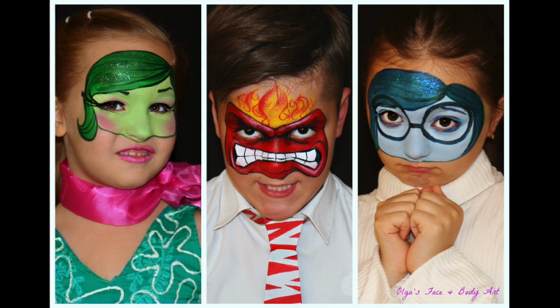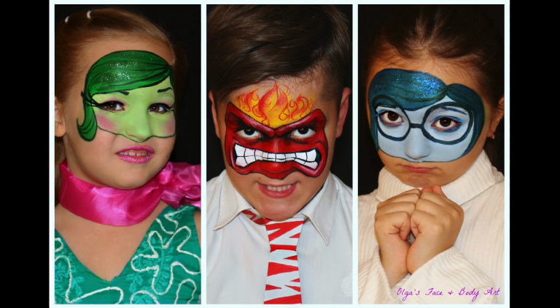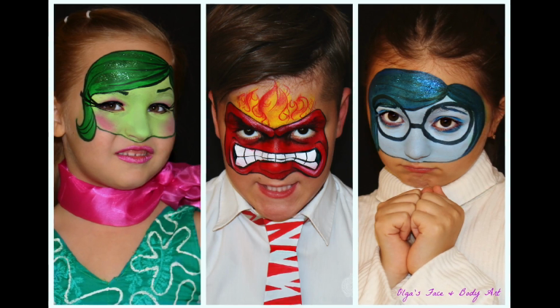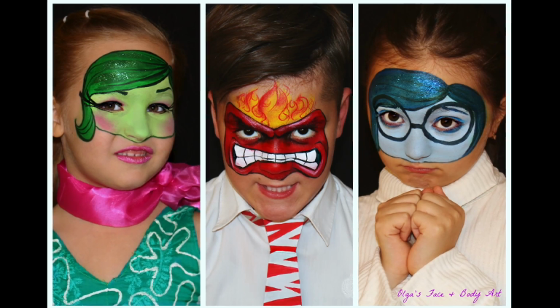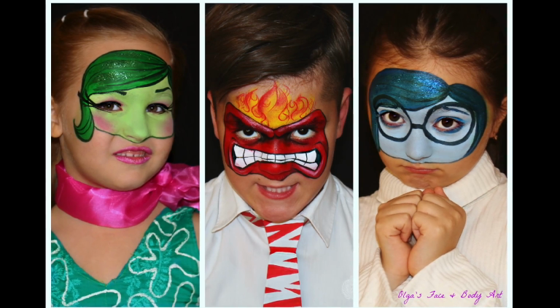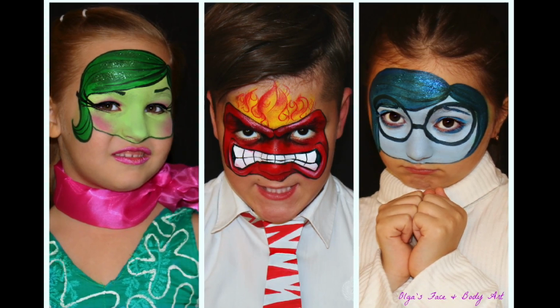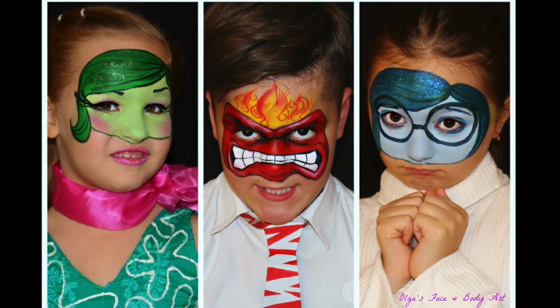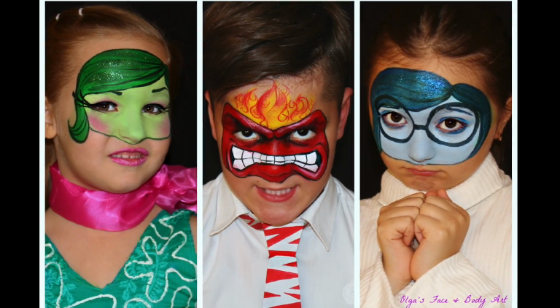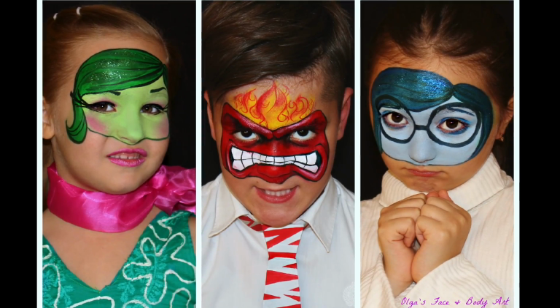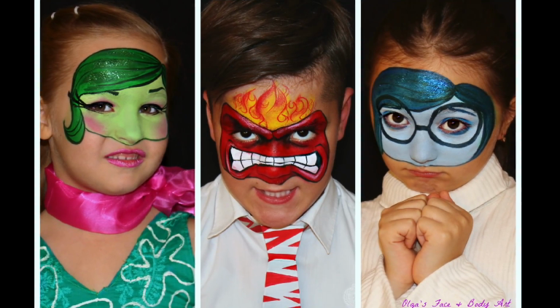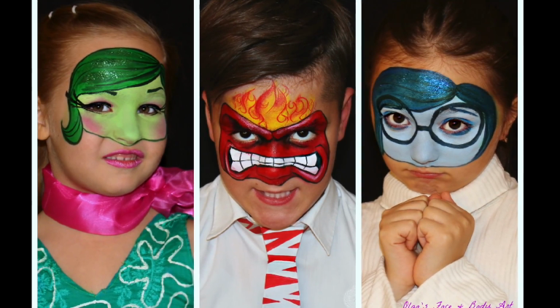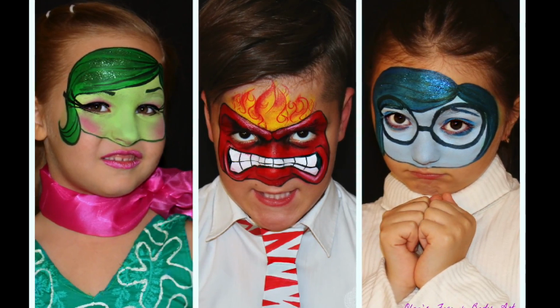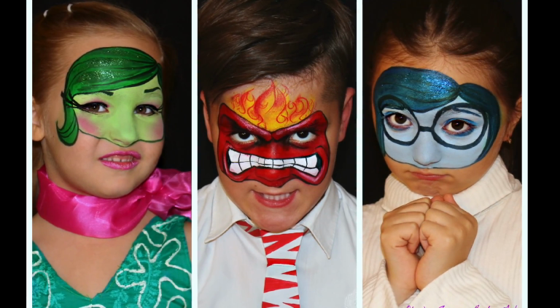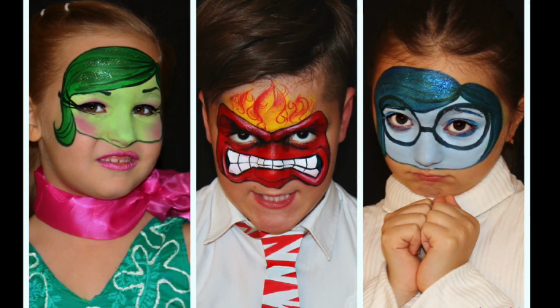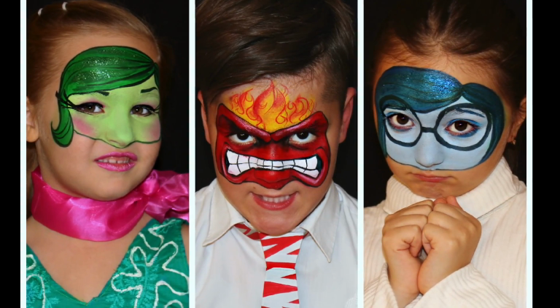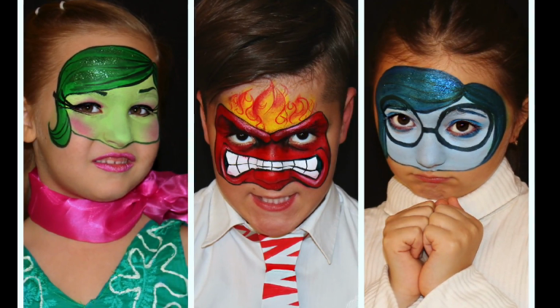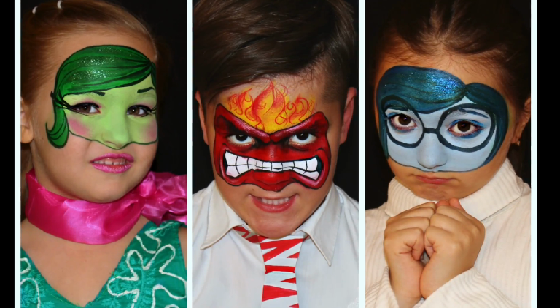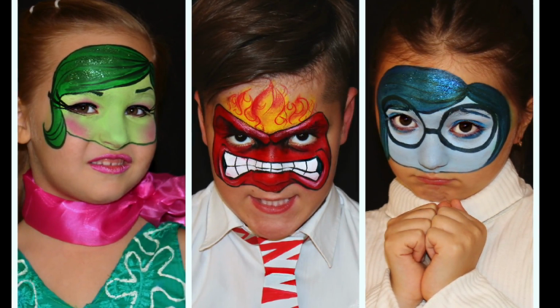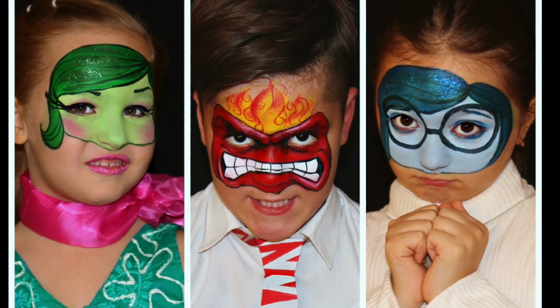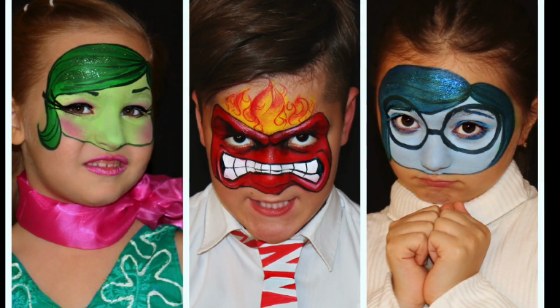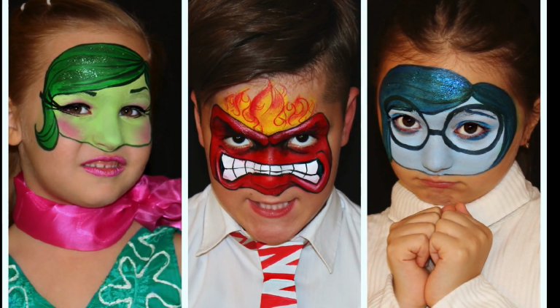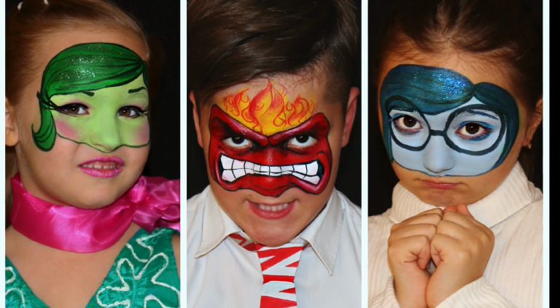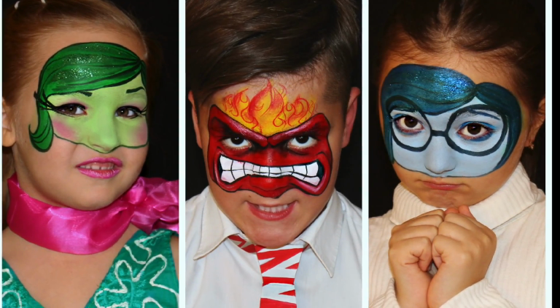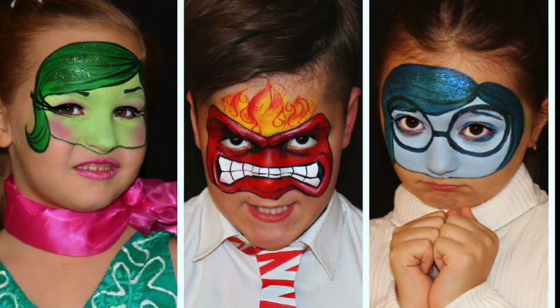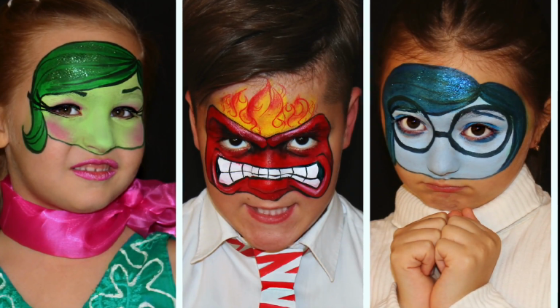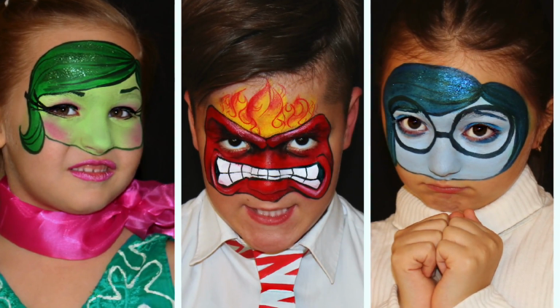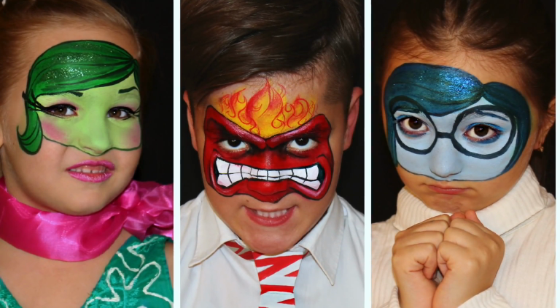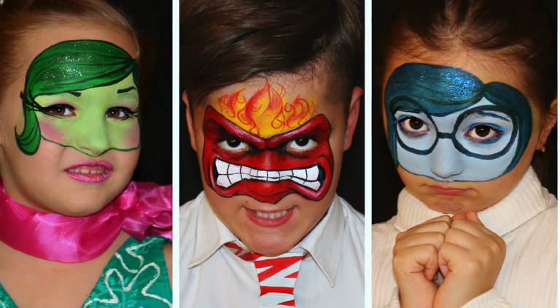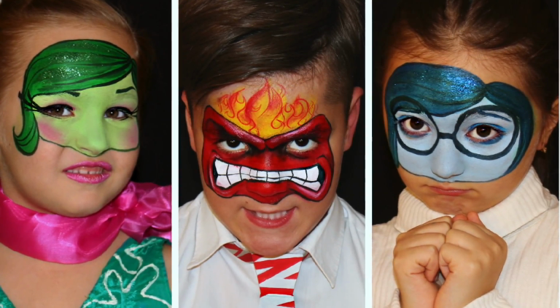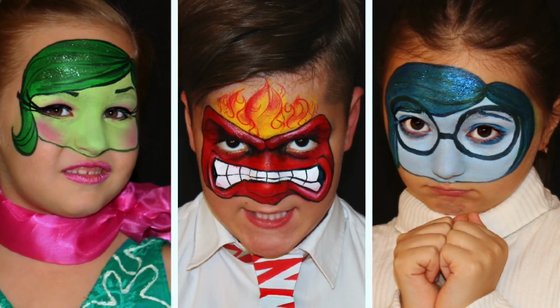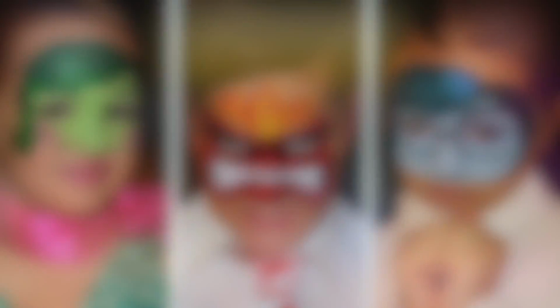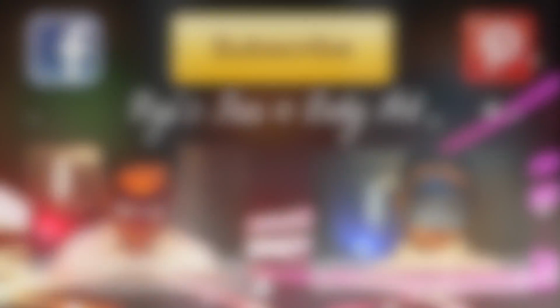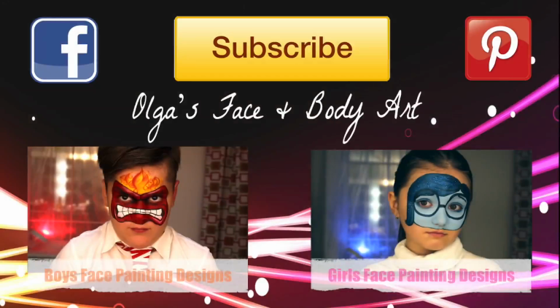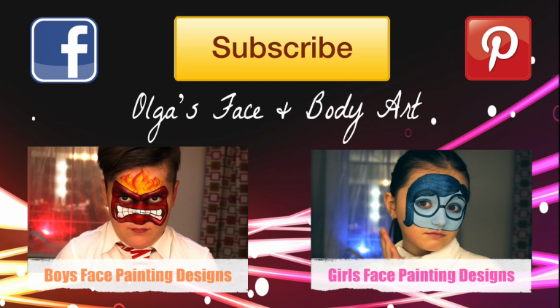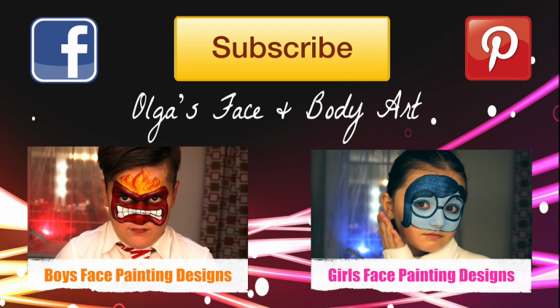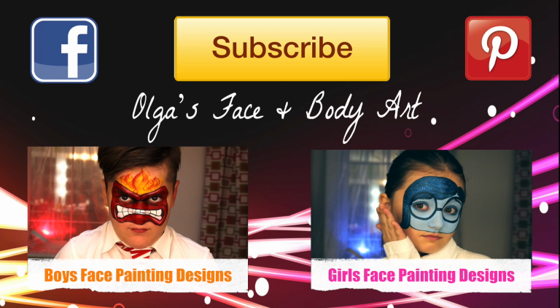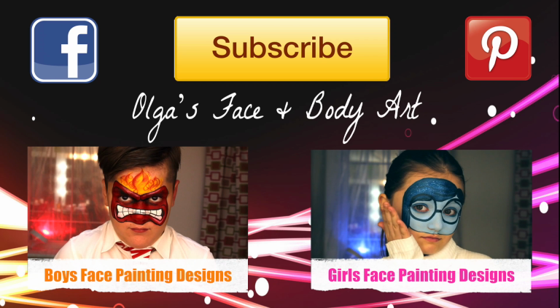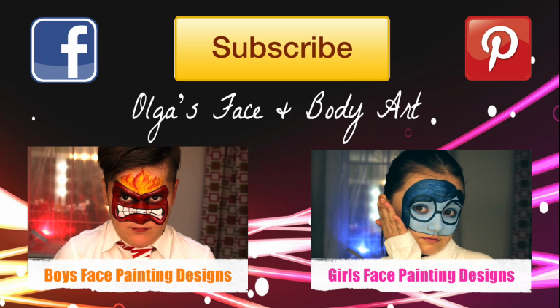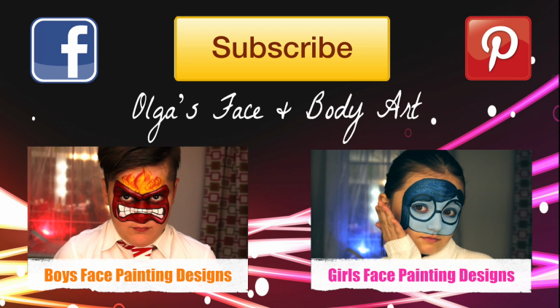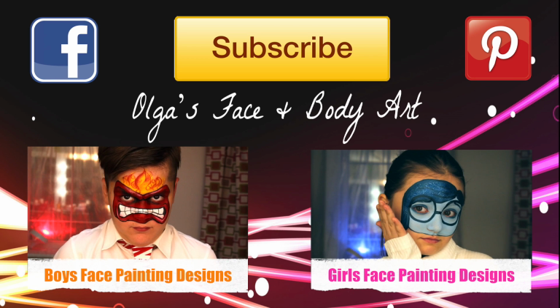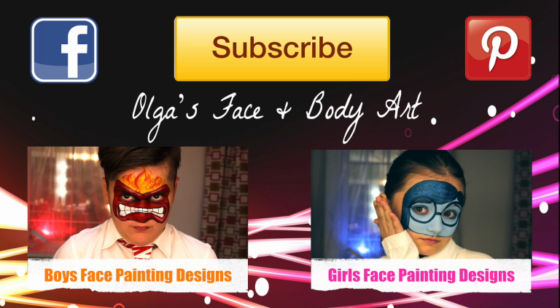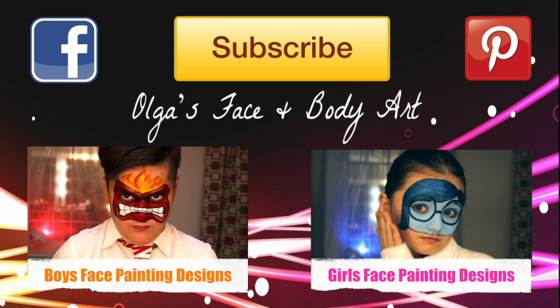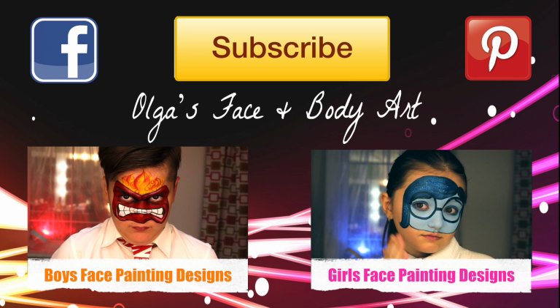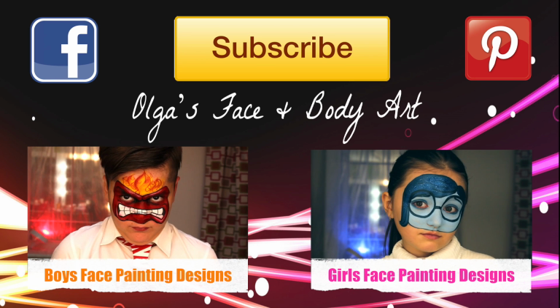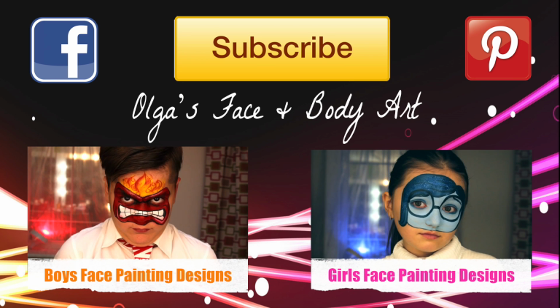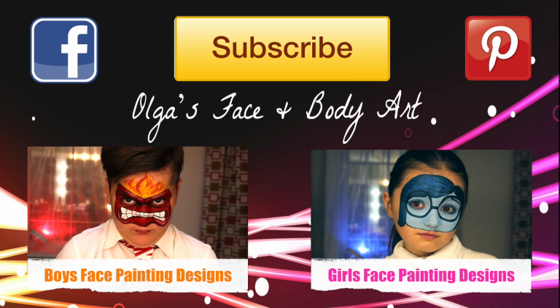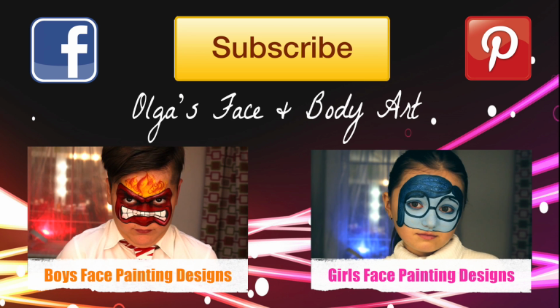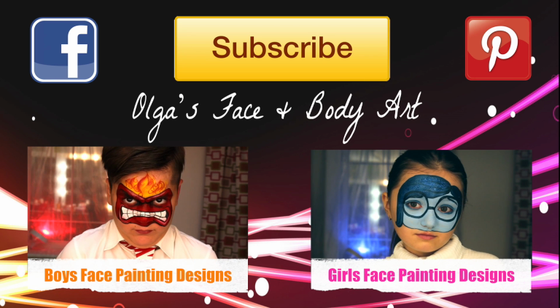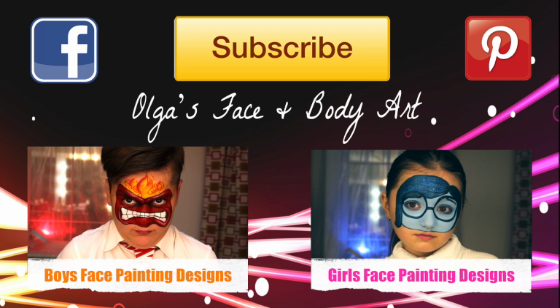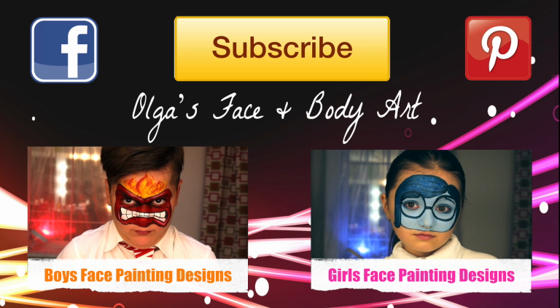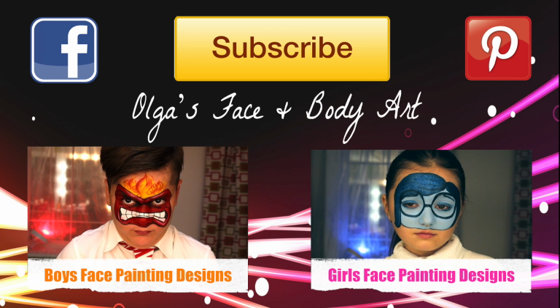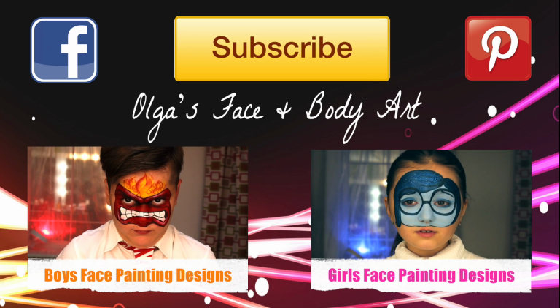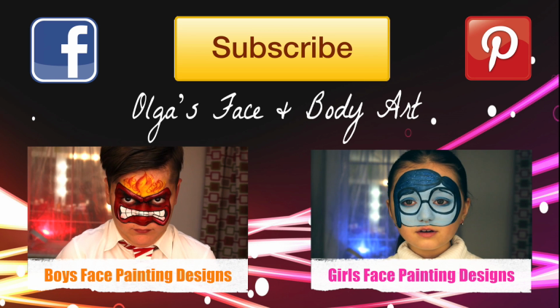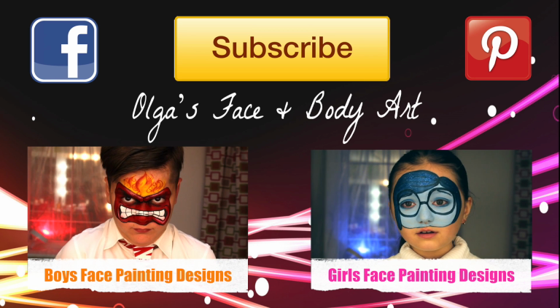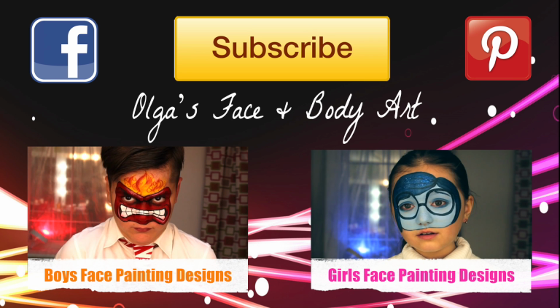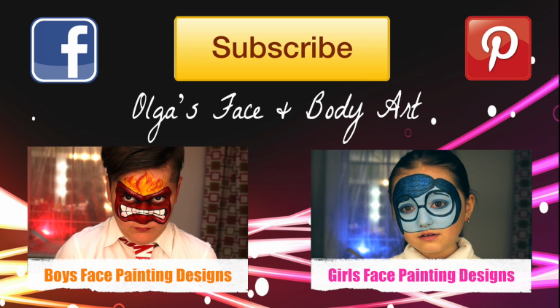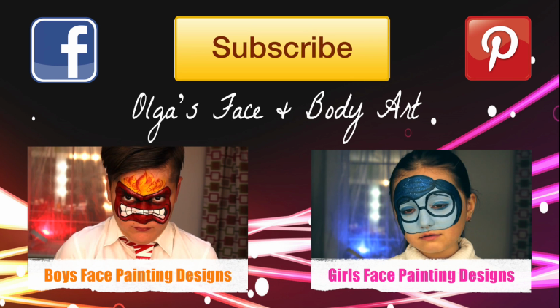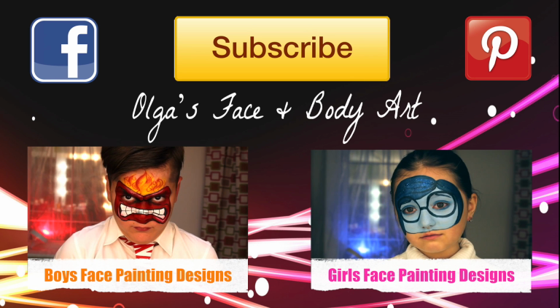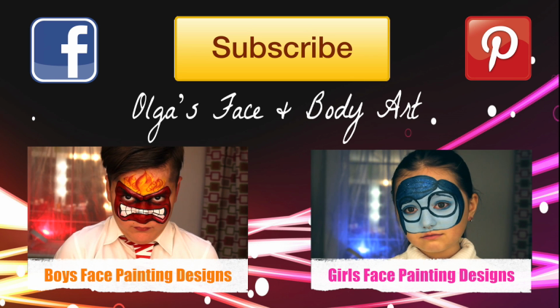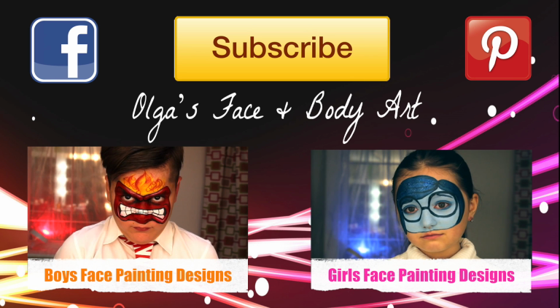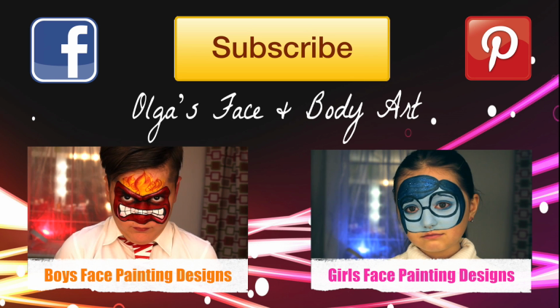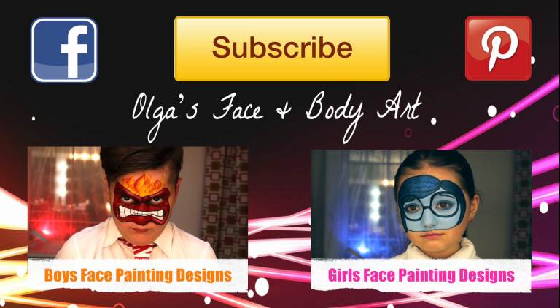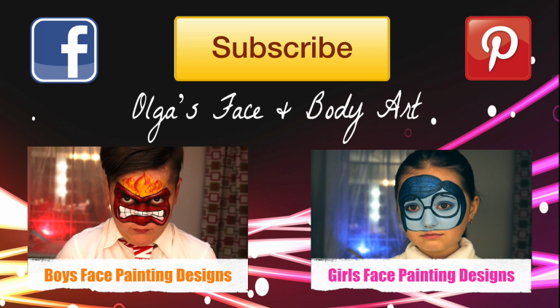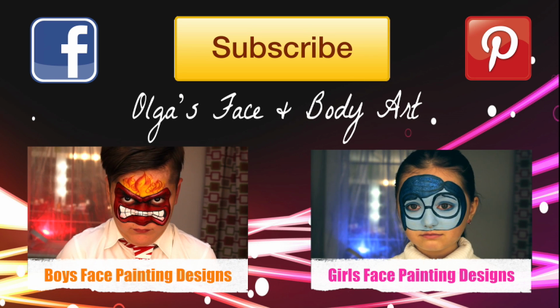All done! I hope you enjoyed! Thanks so much for watching. Make sure you check out my other Inside Out videos and see you soon! Bye-bye!